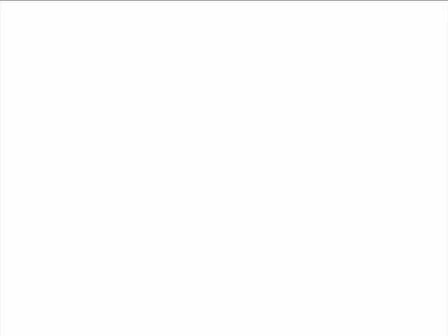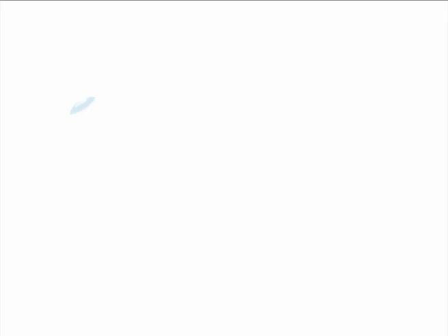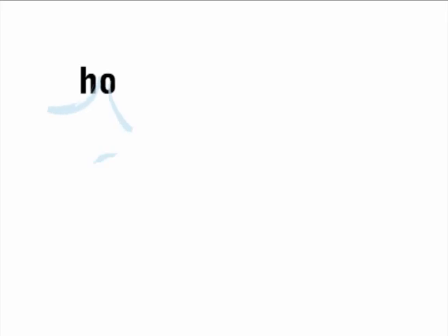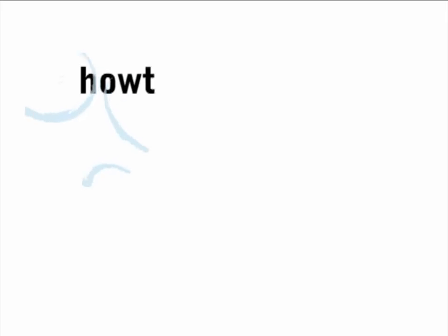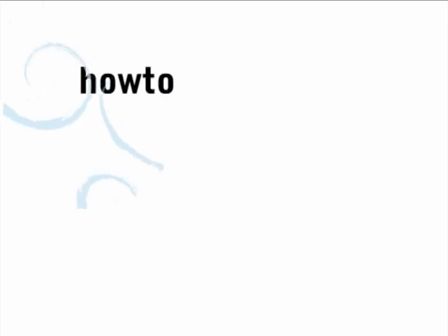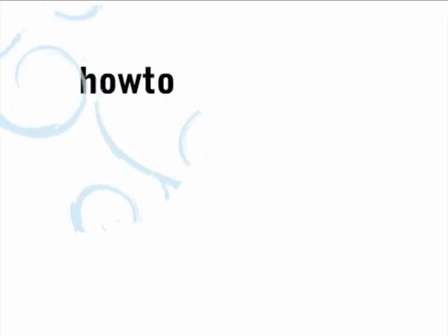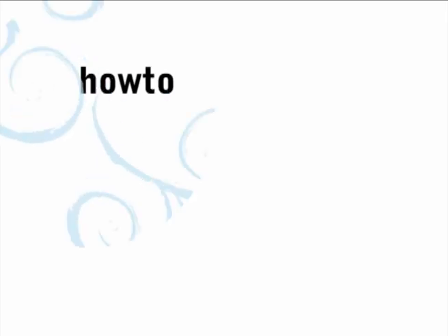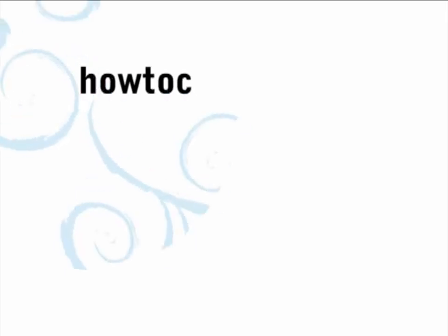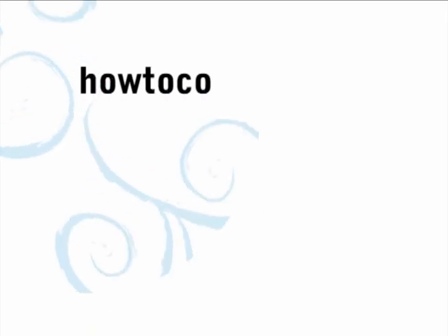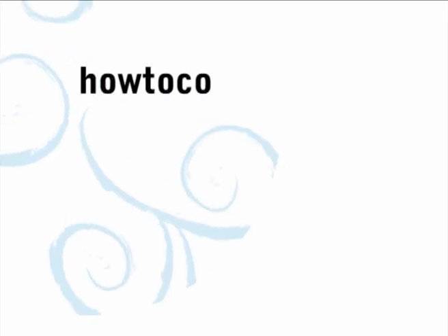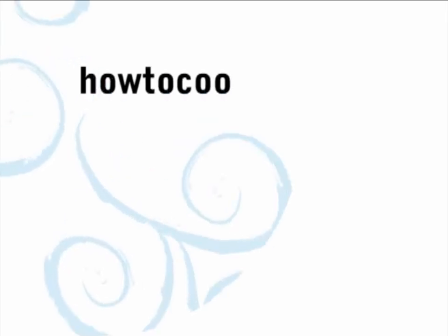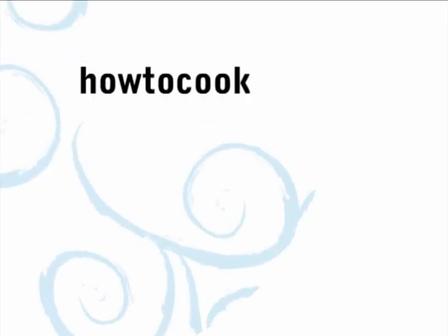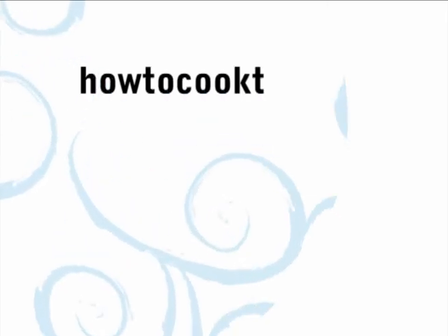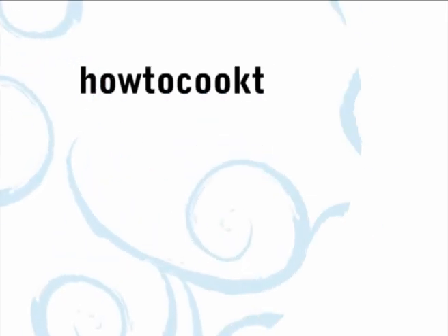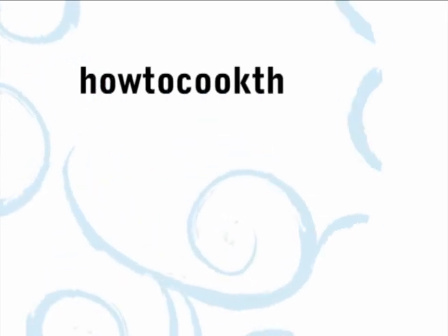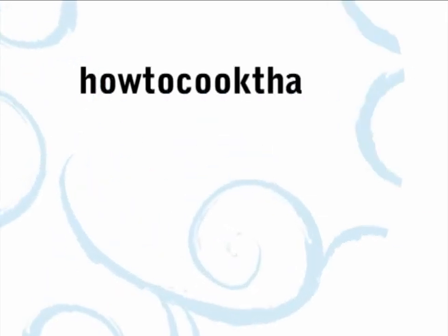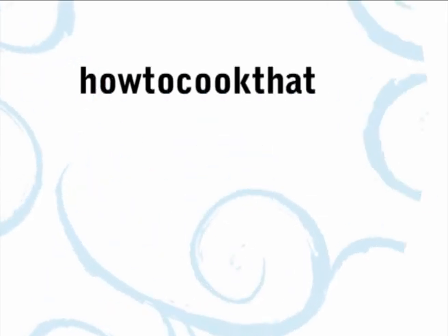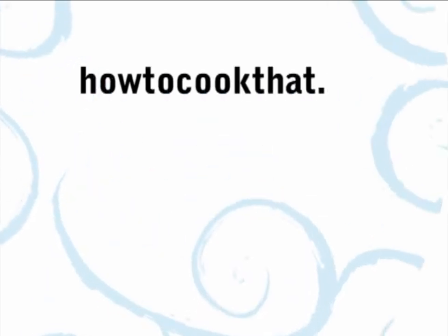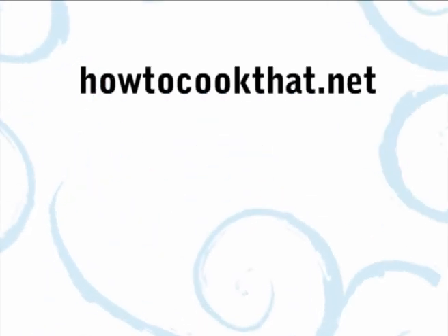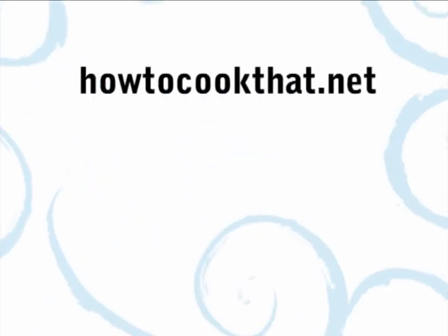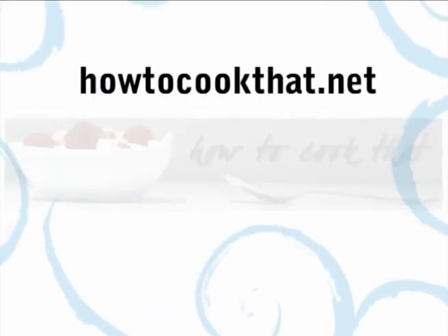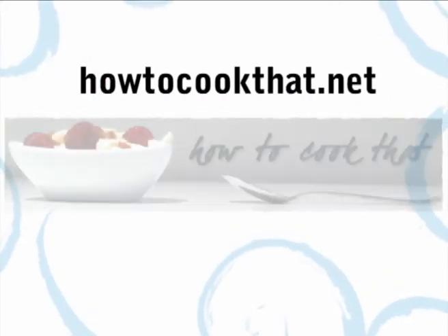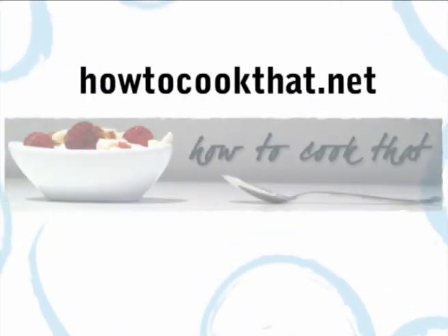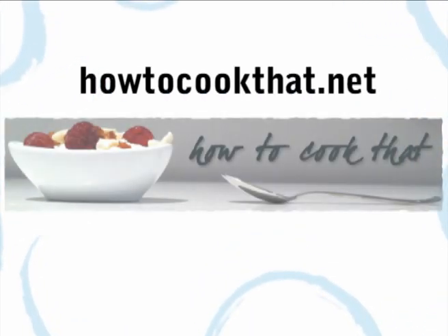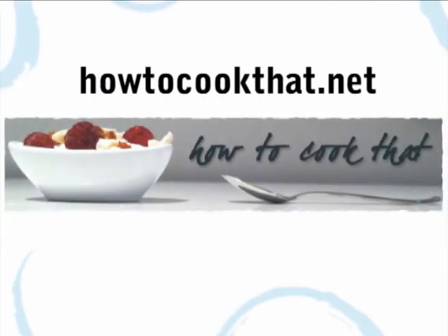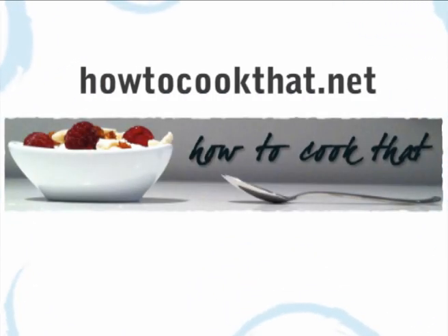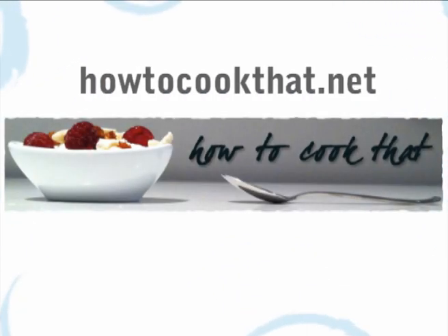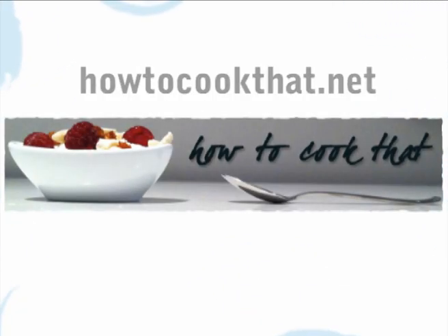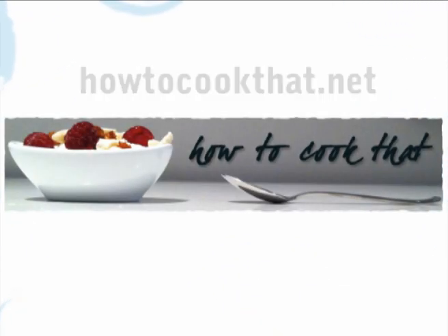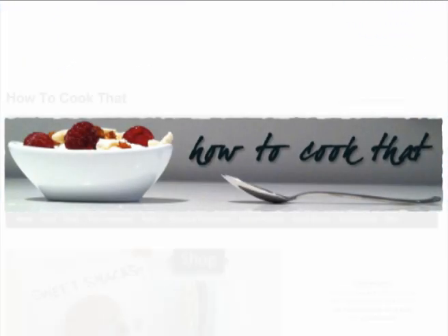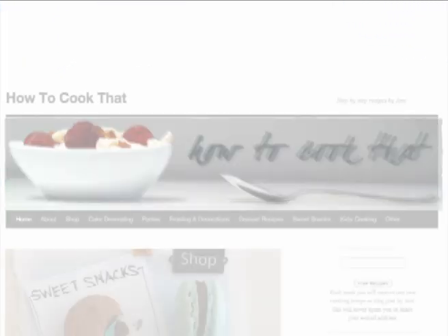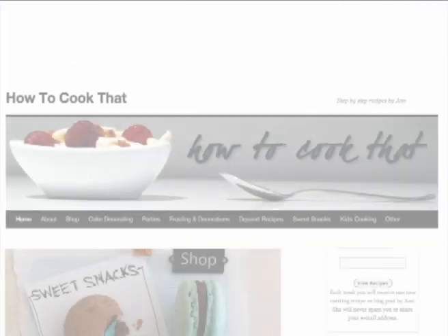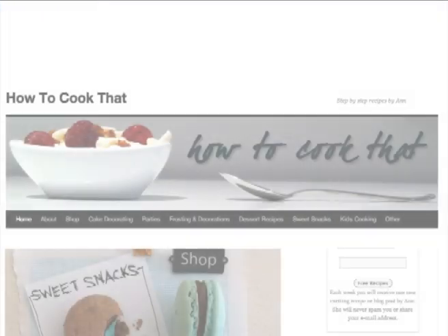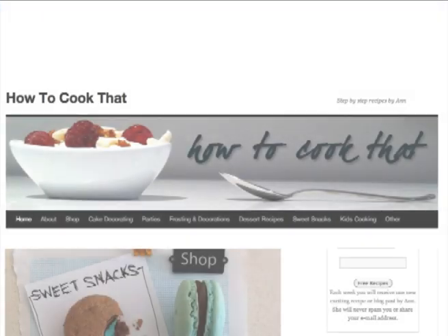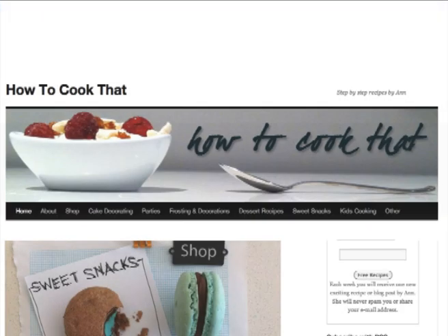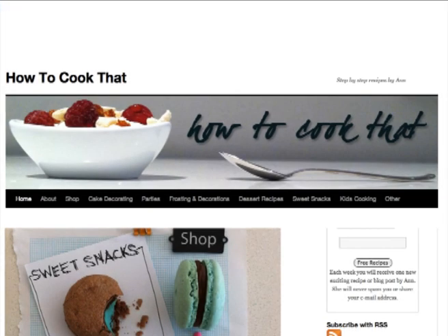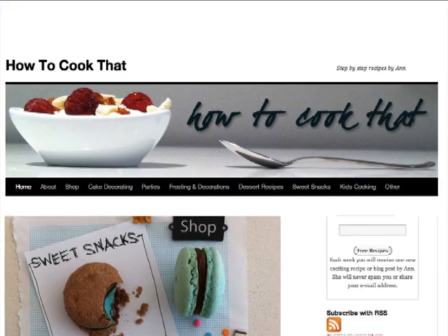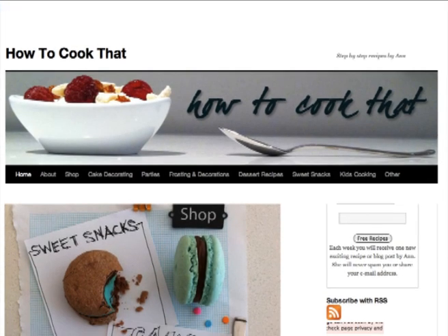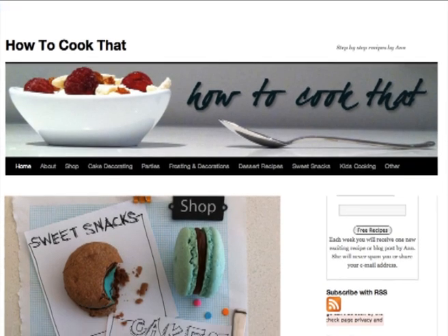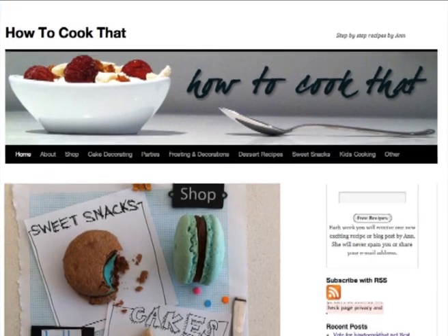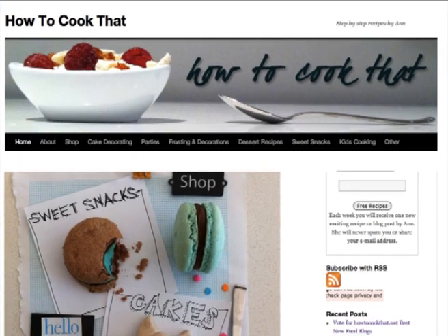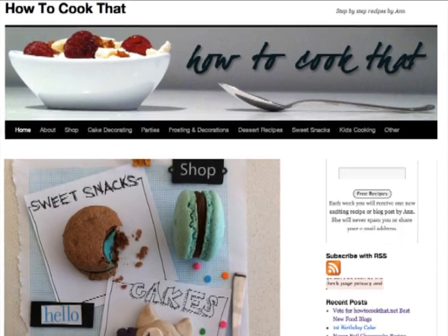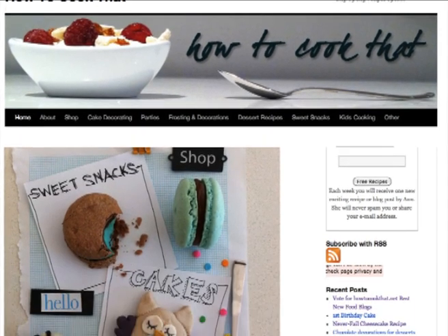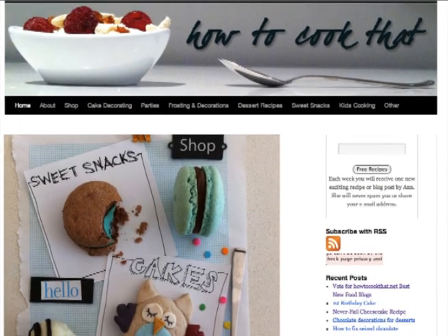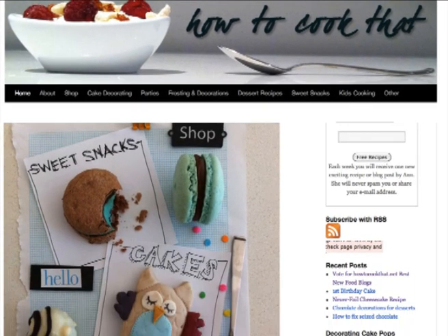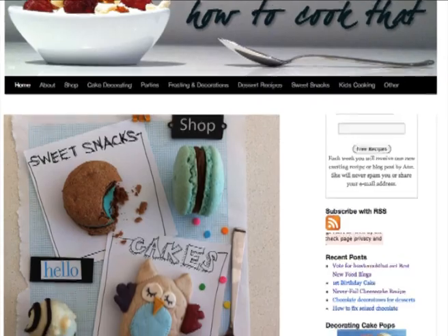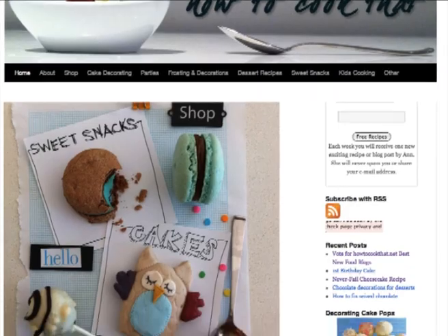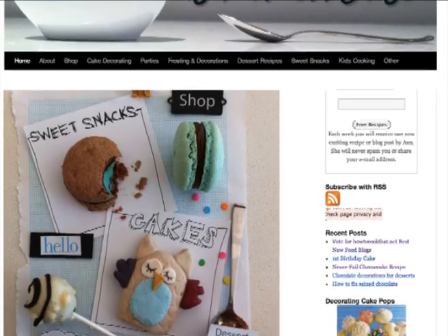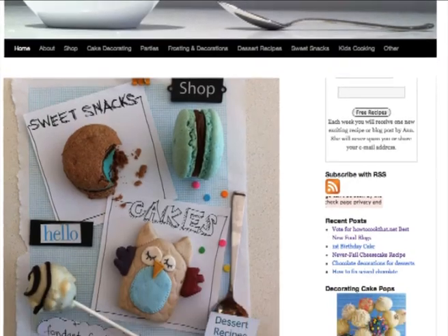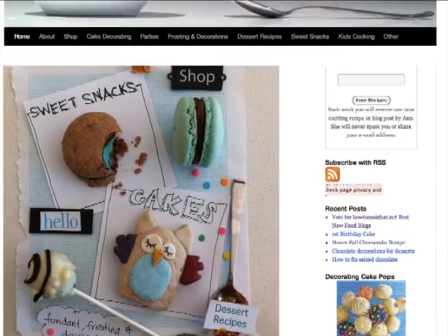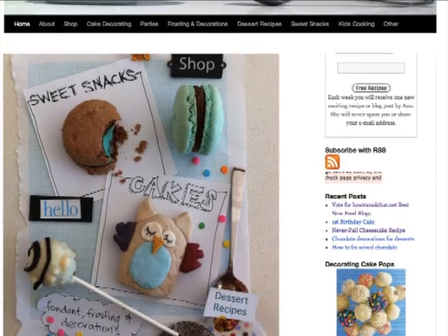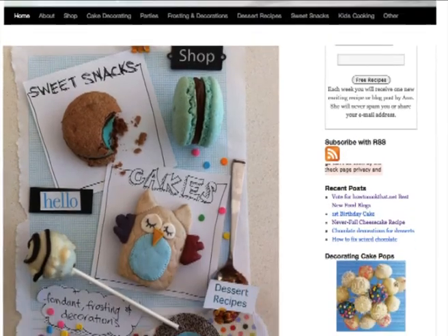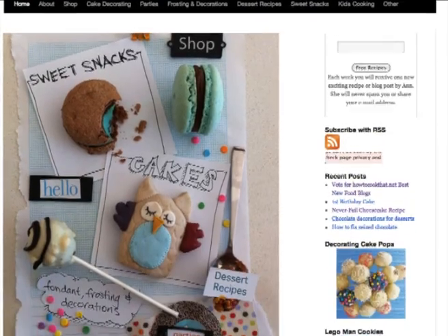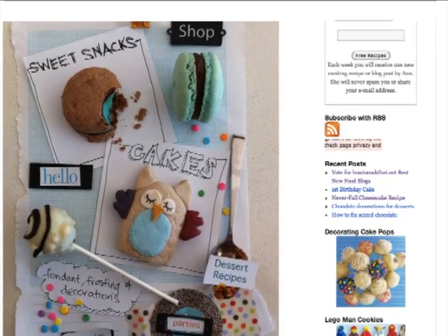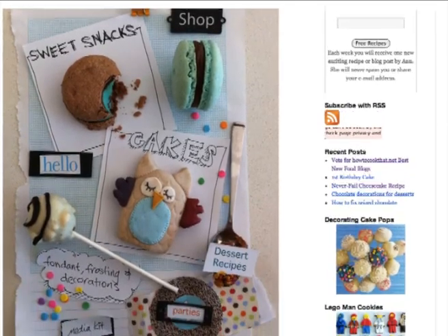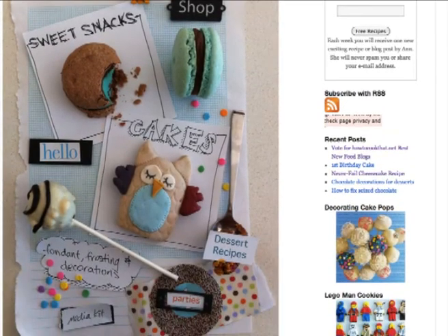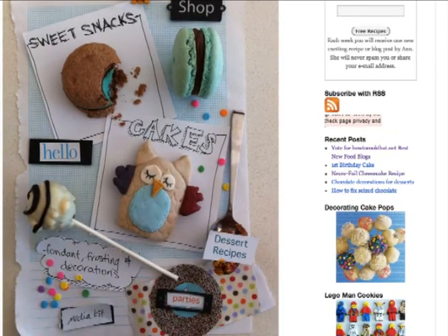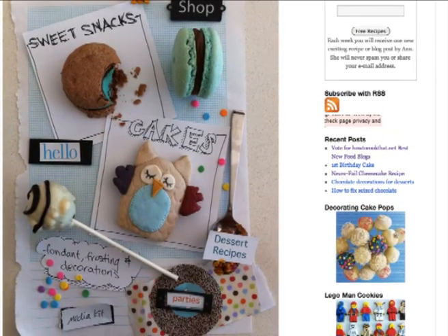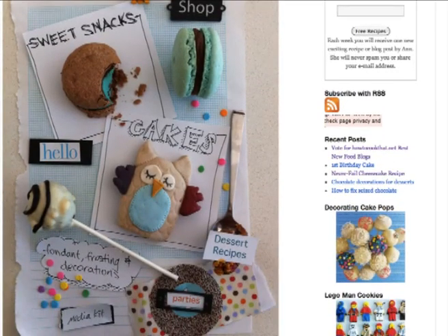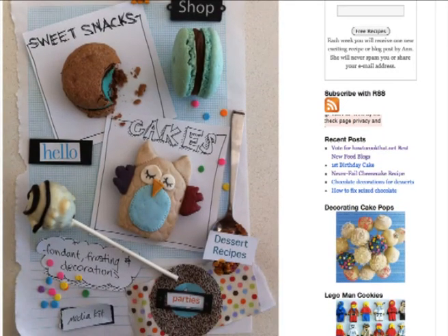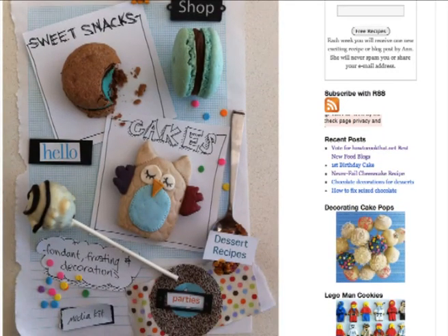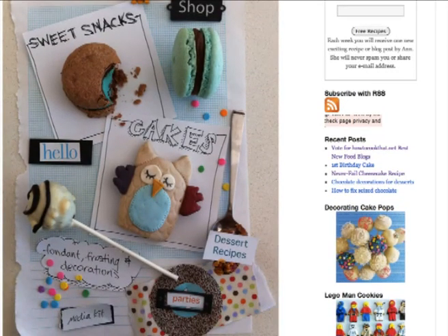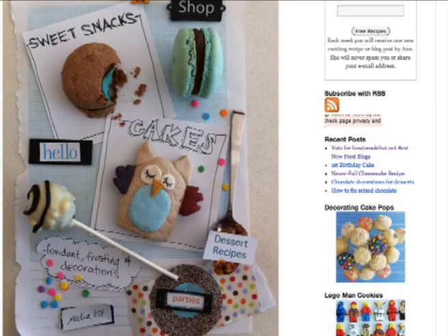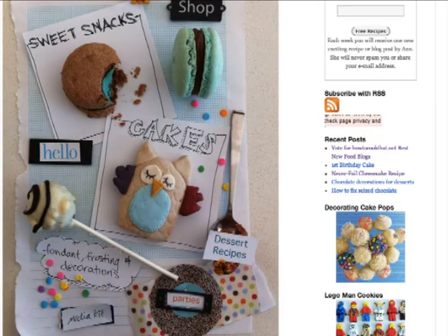Welcome to howtocookthat.net. I'm Ann Reardon and you are watching the fondant review where we are comparing 8 different brands of fondant.